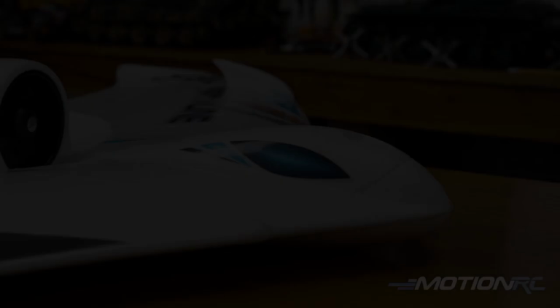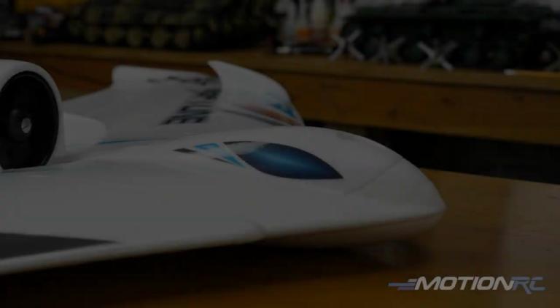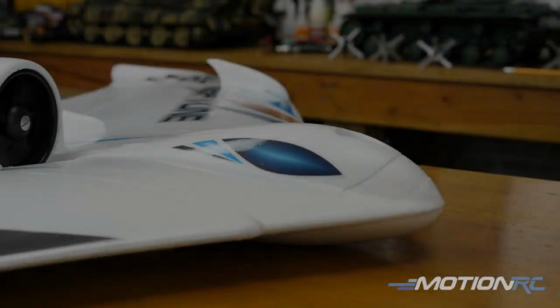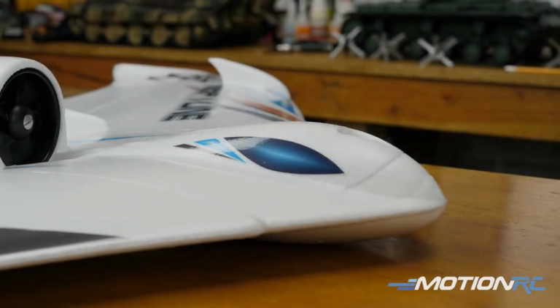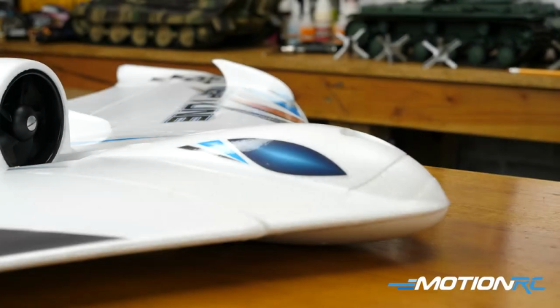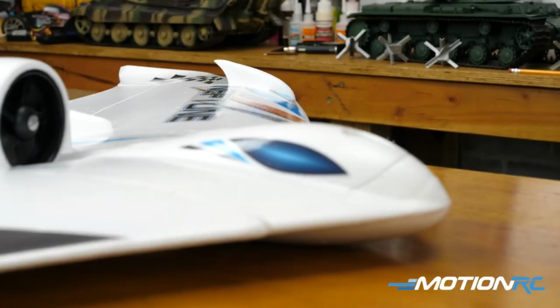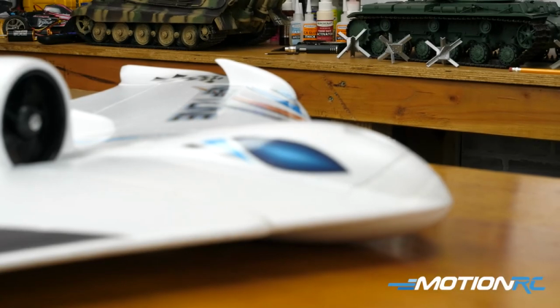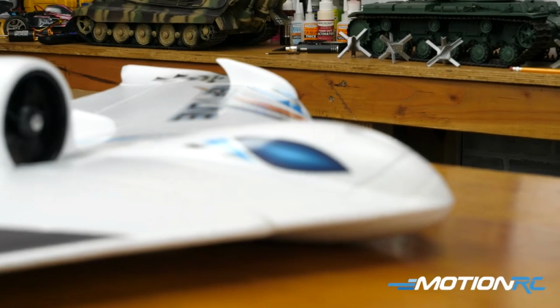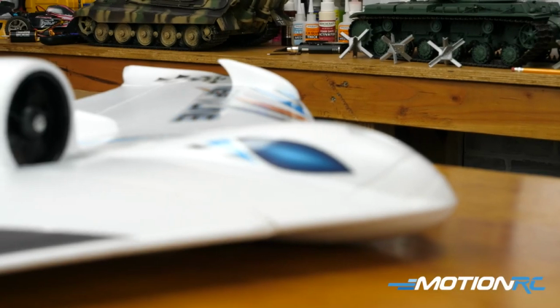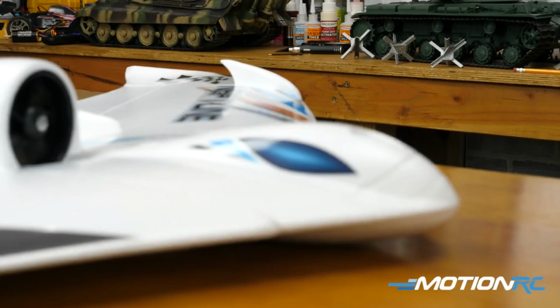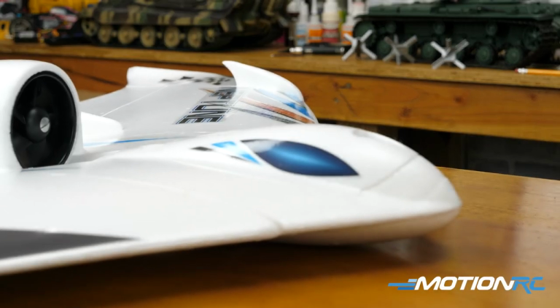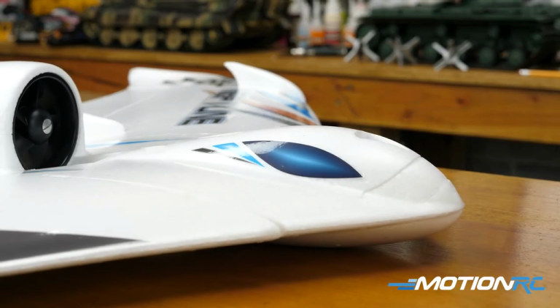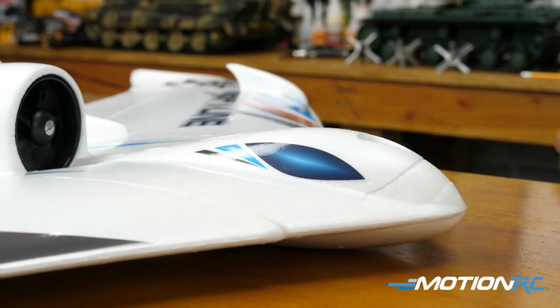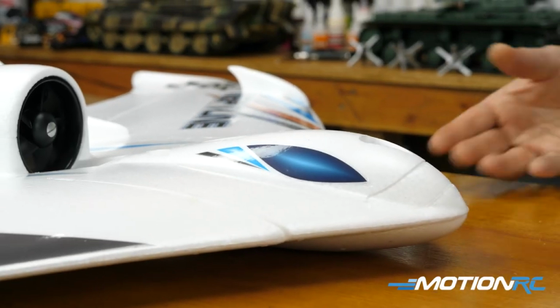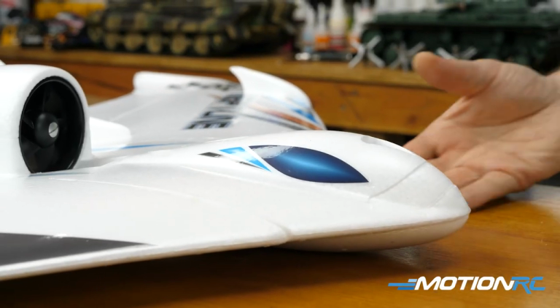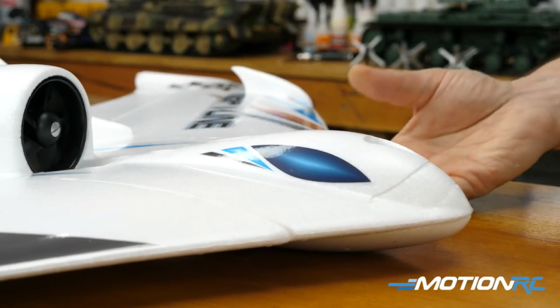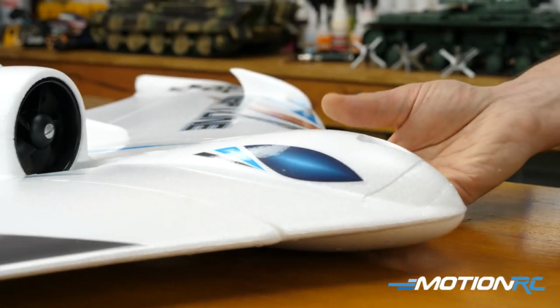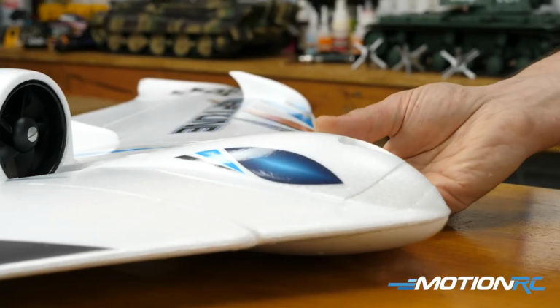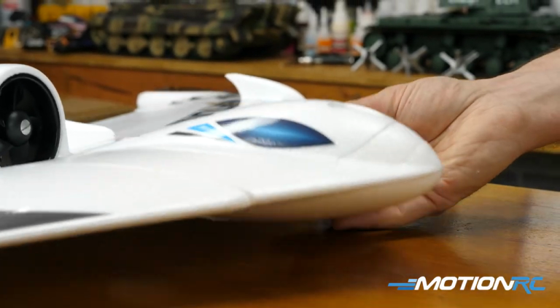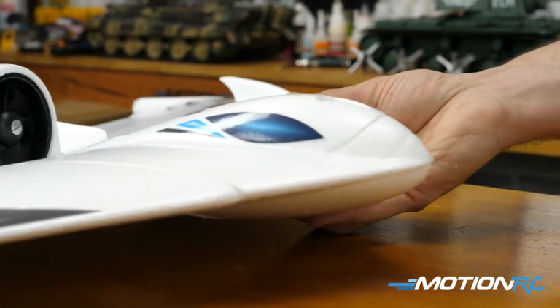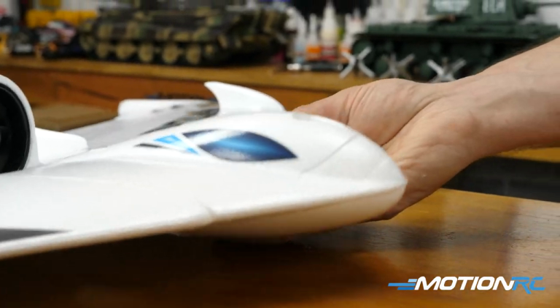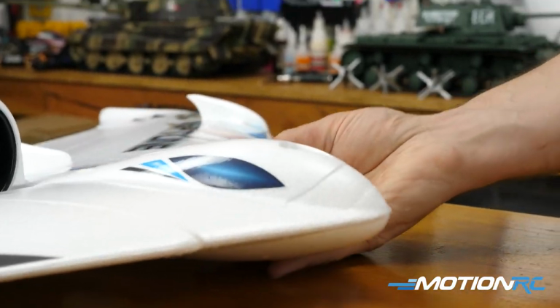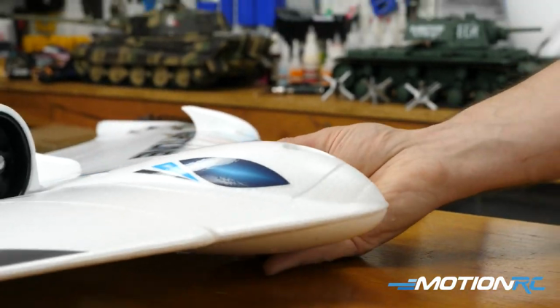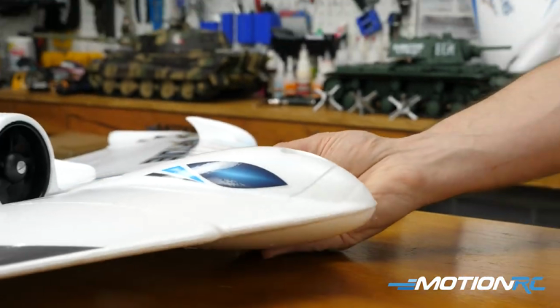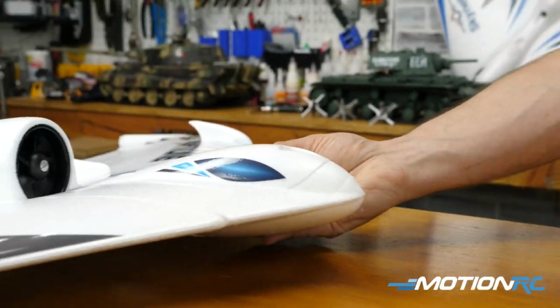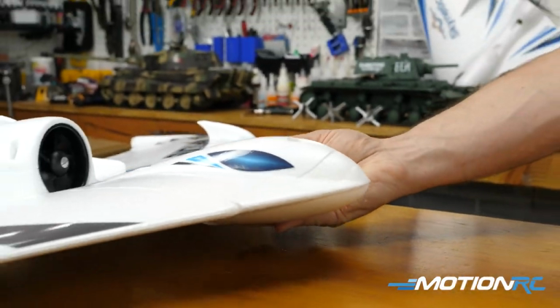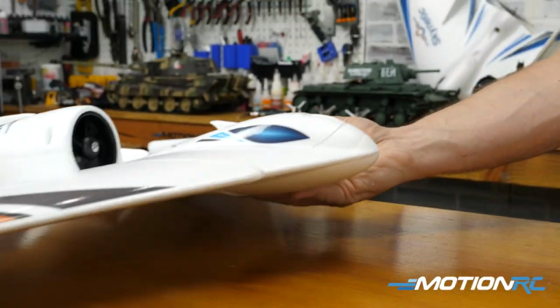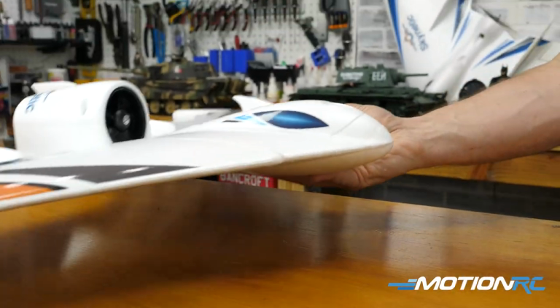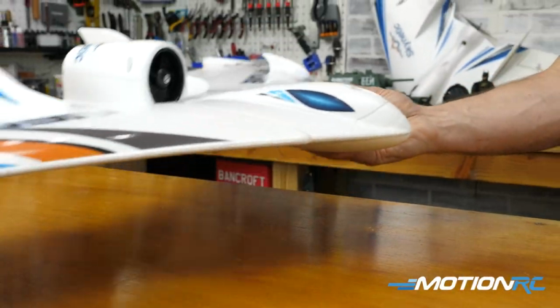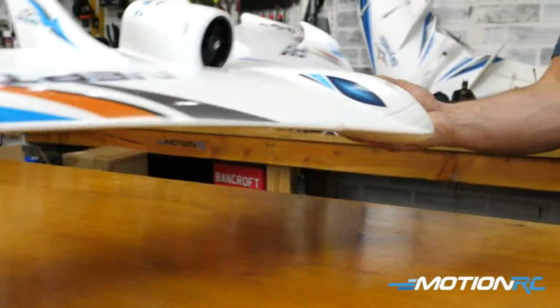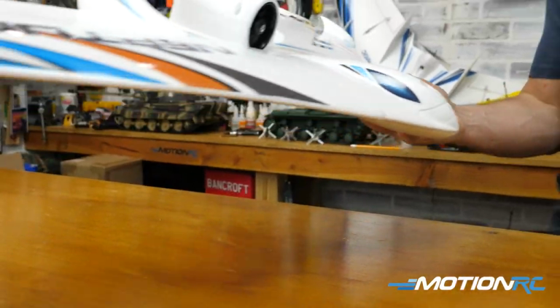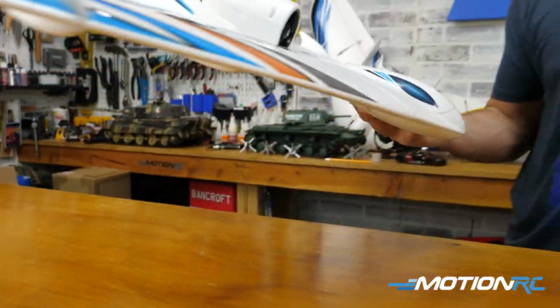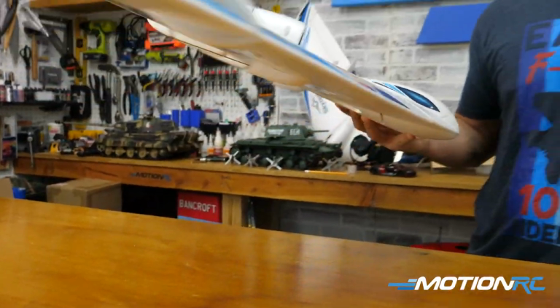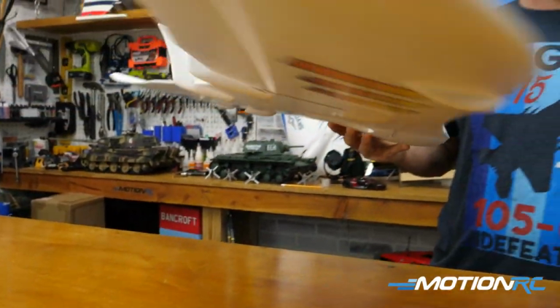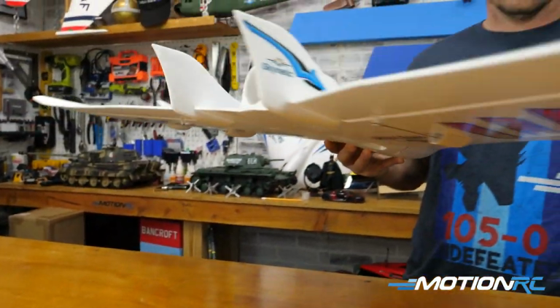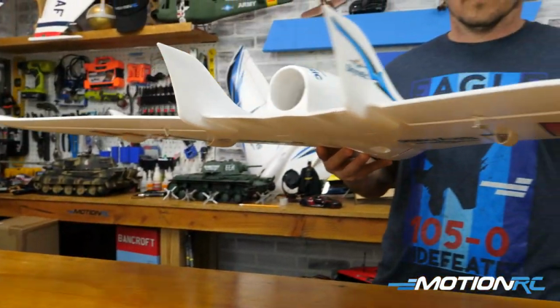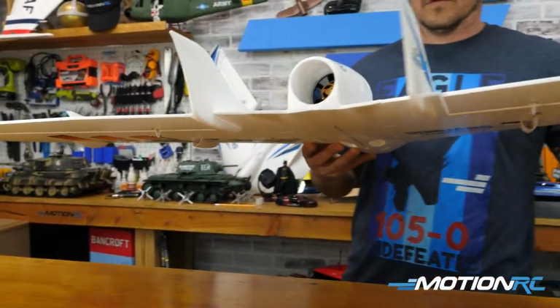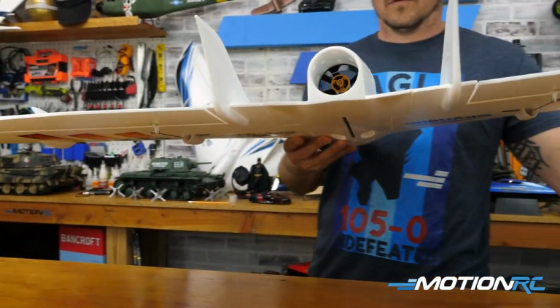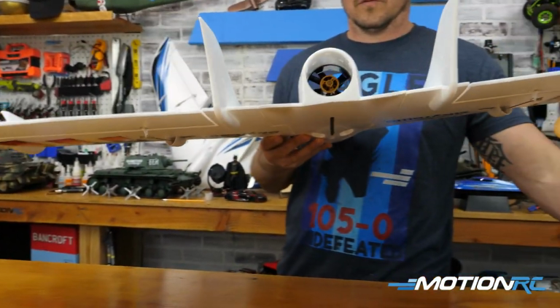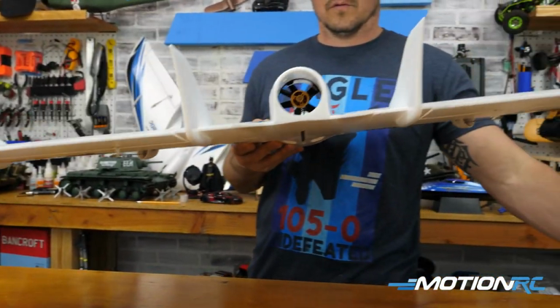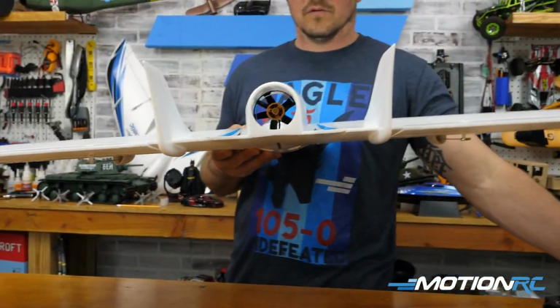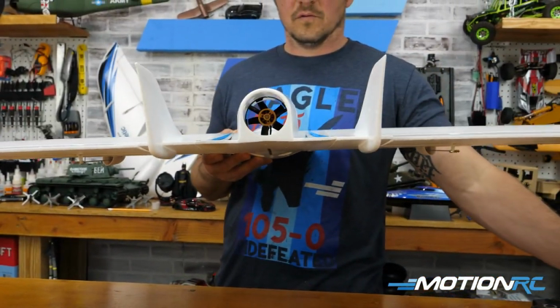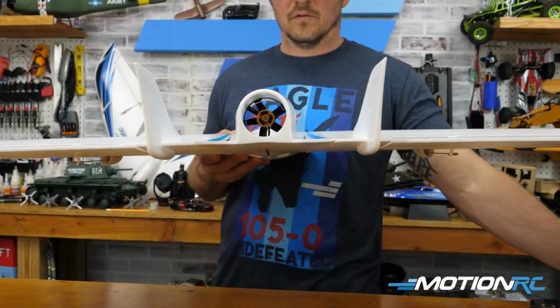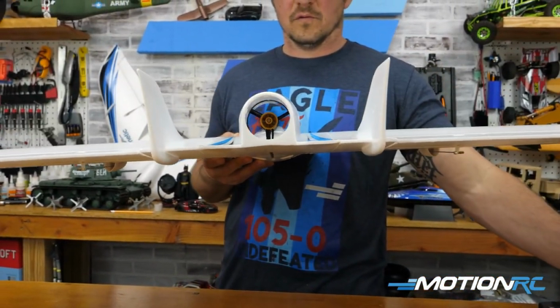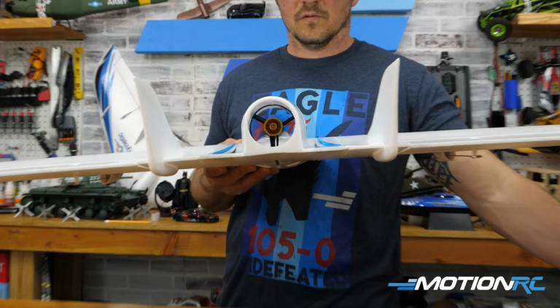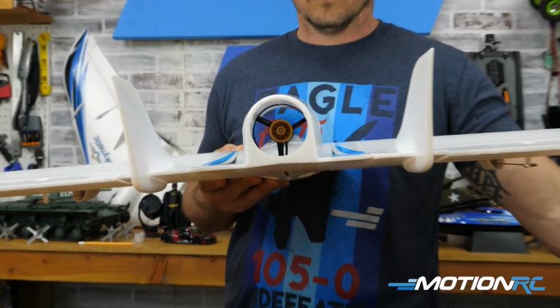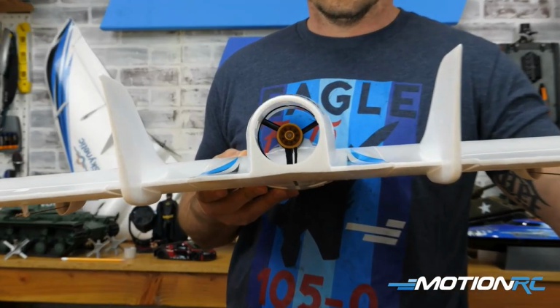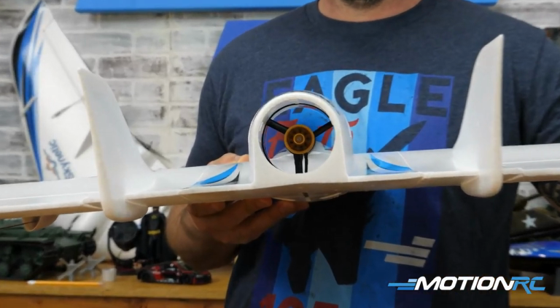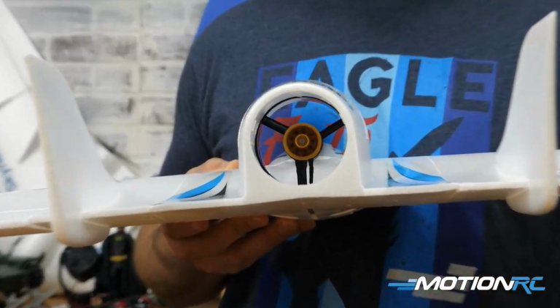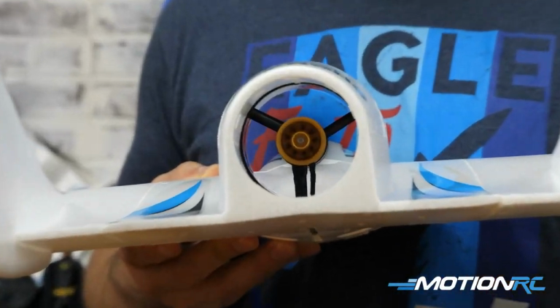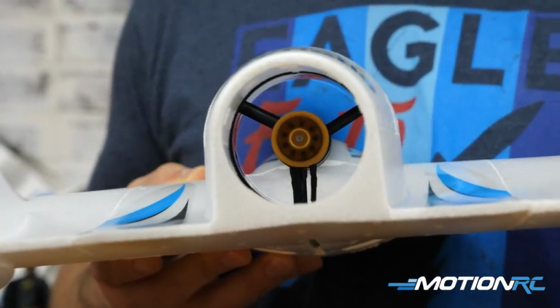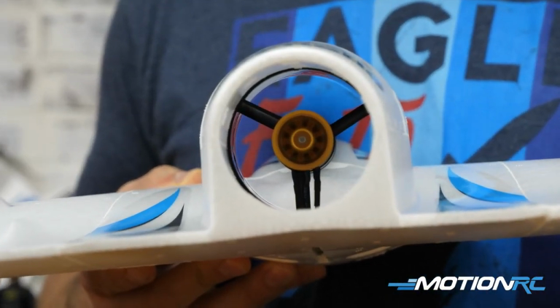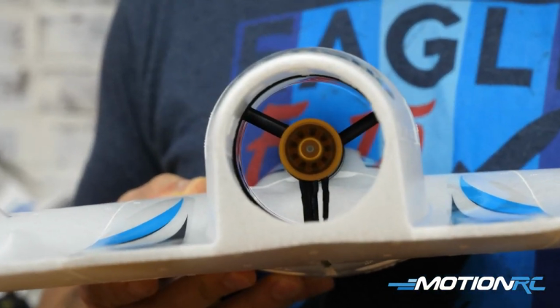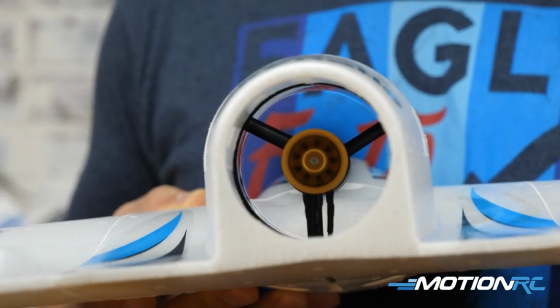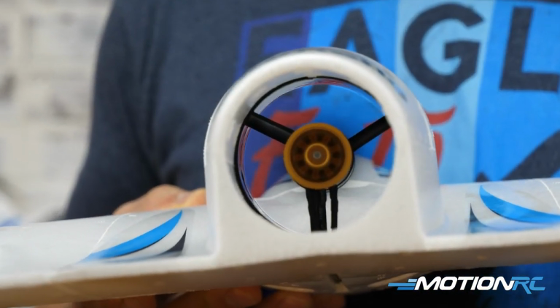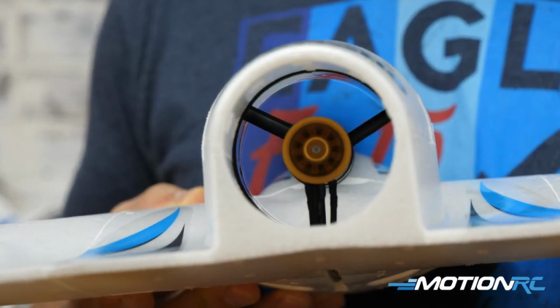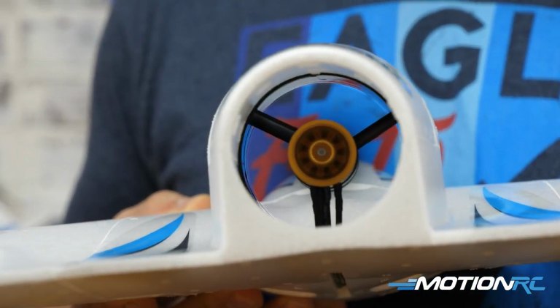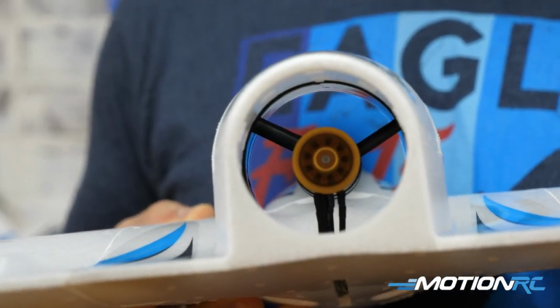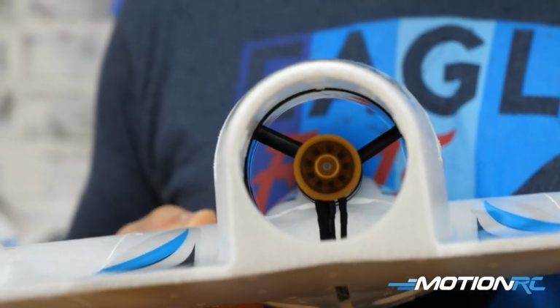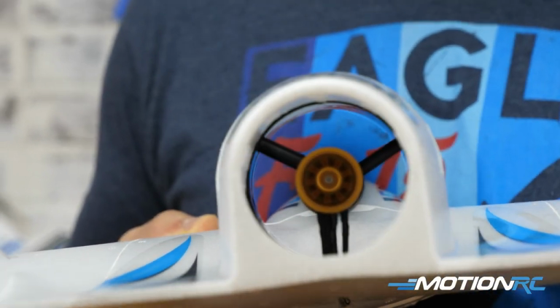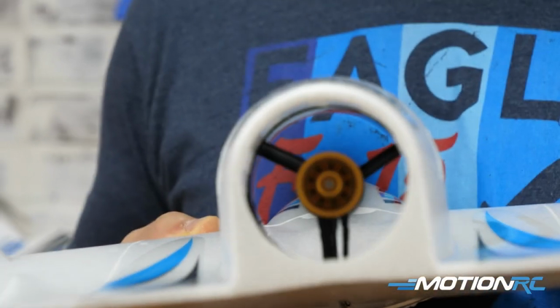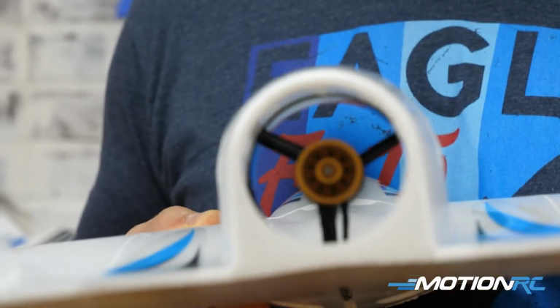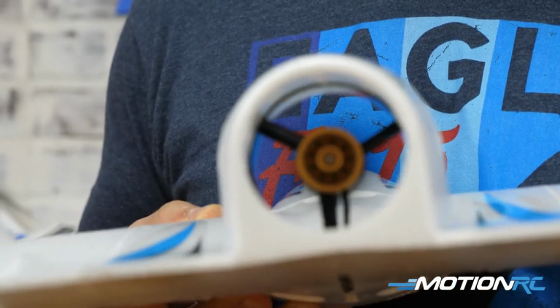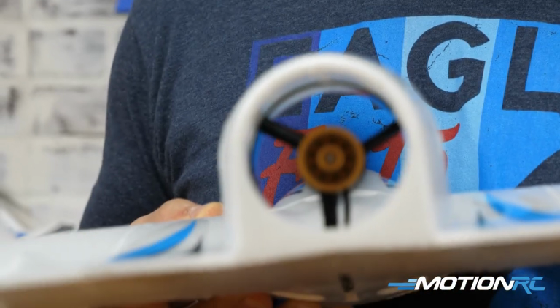This is the EDF Neptune. This is a 64 millimeter EDF unit, big flying wing. I absolutely love it.